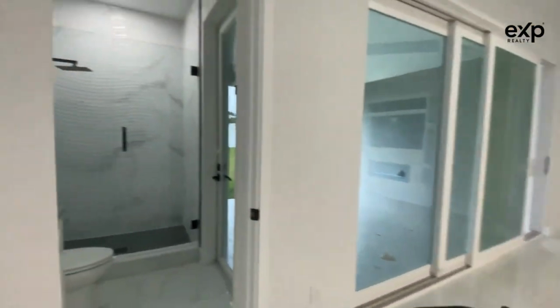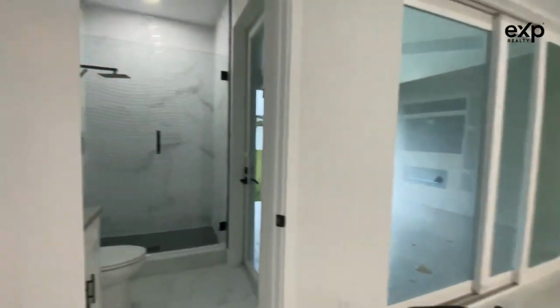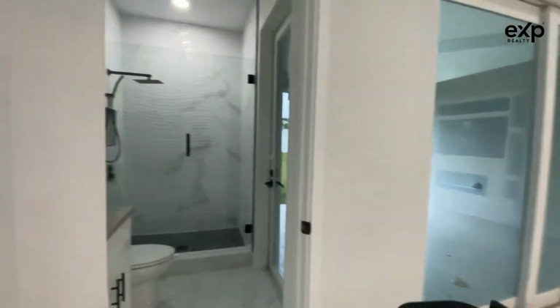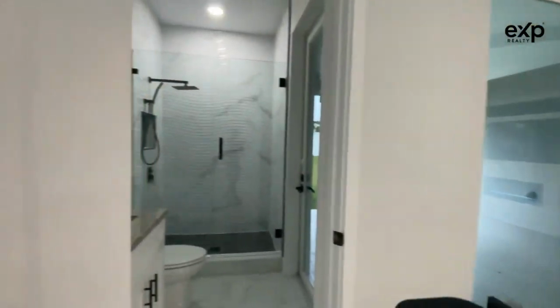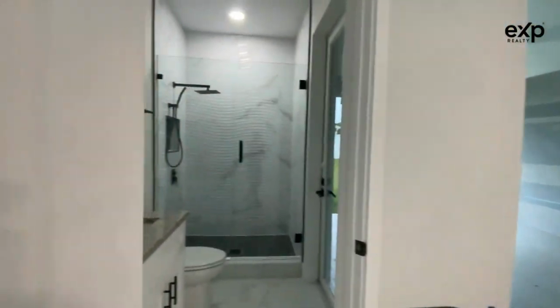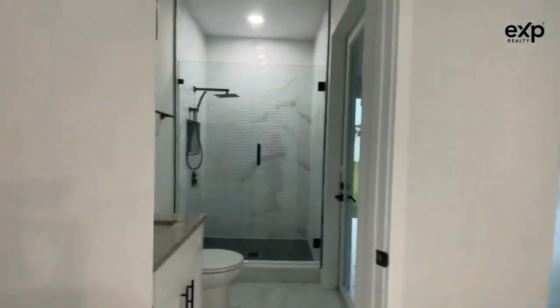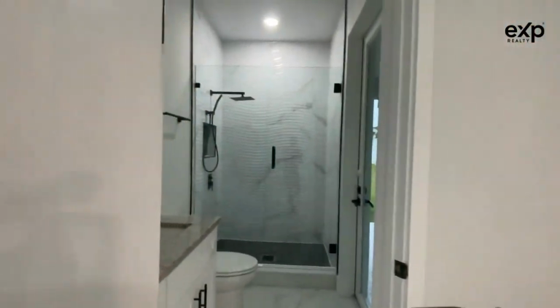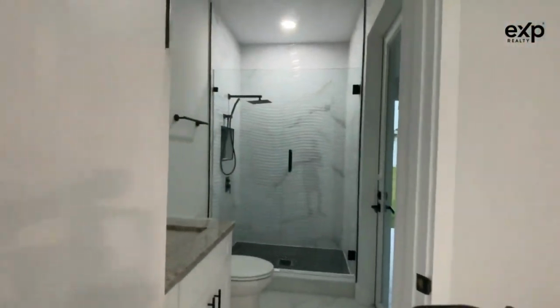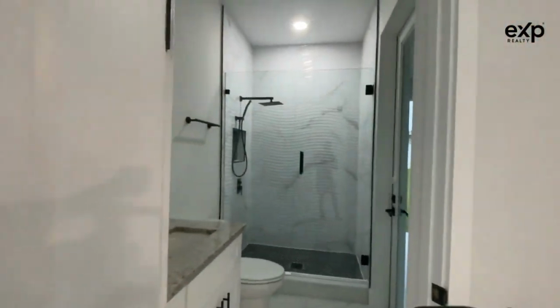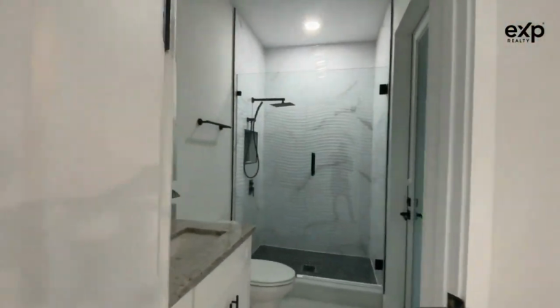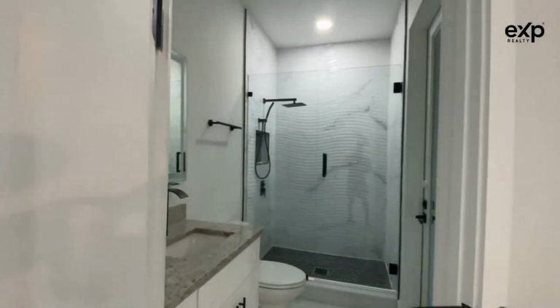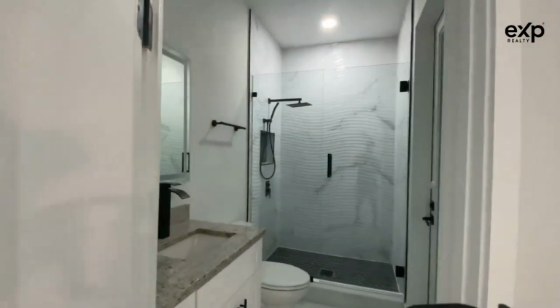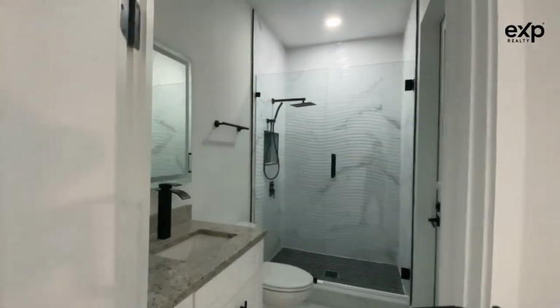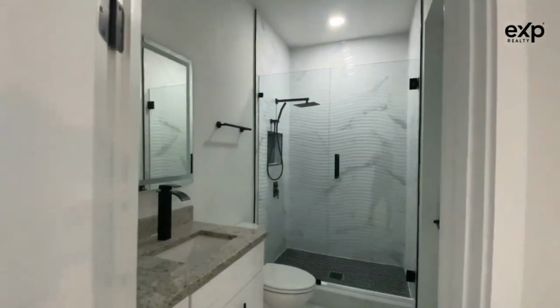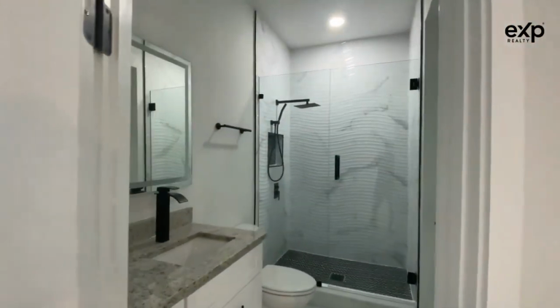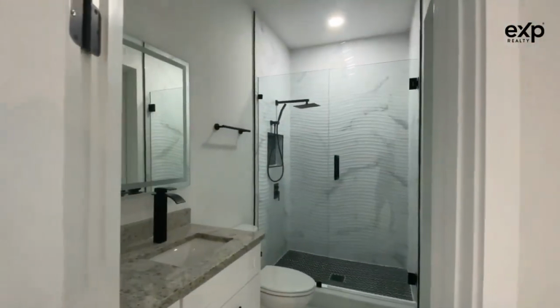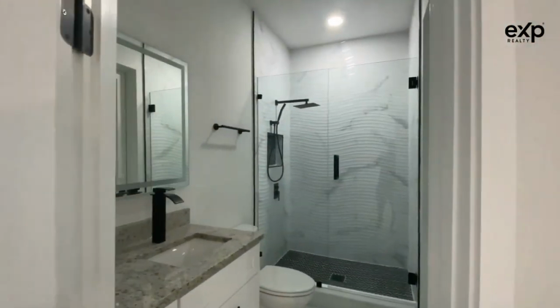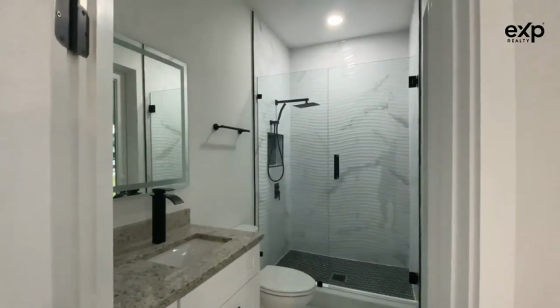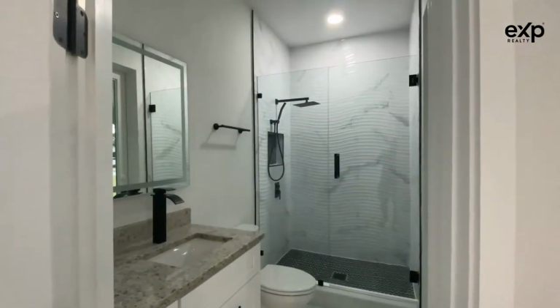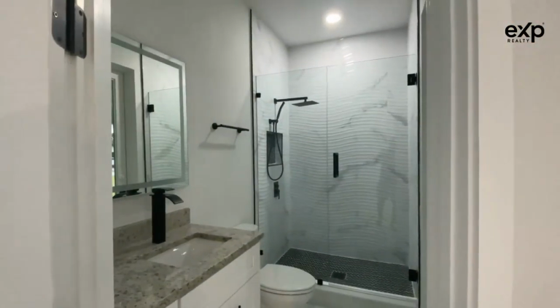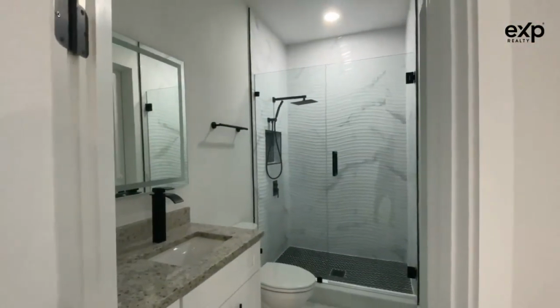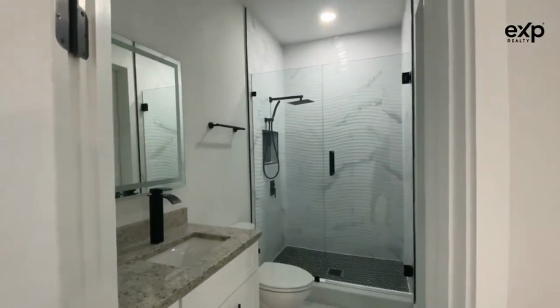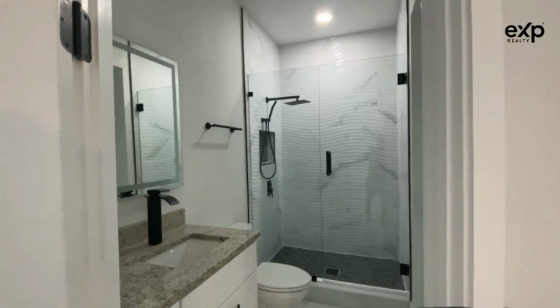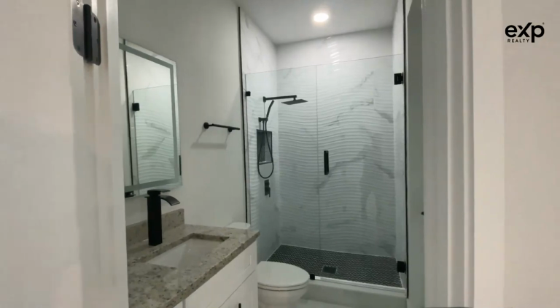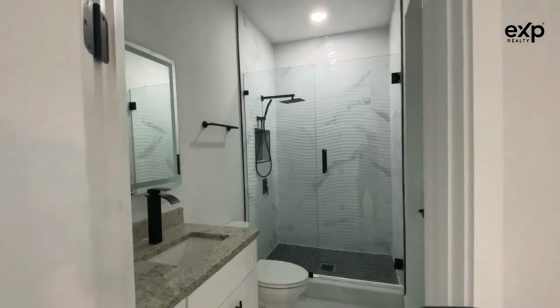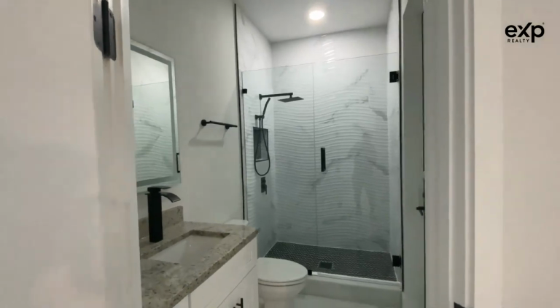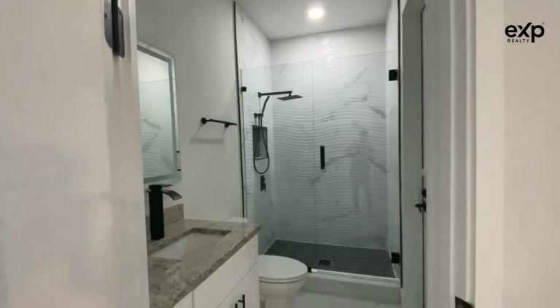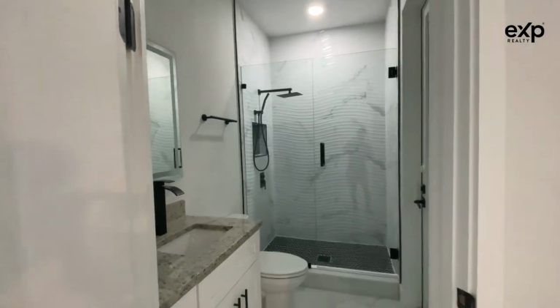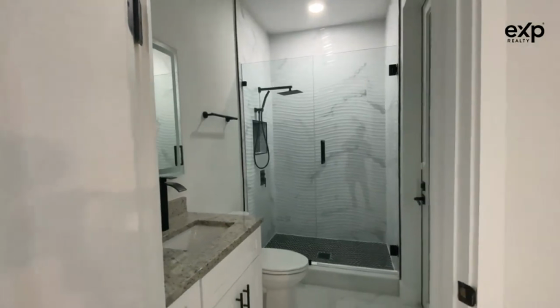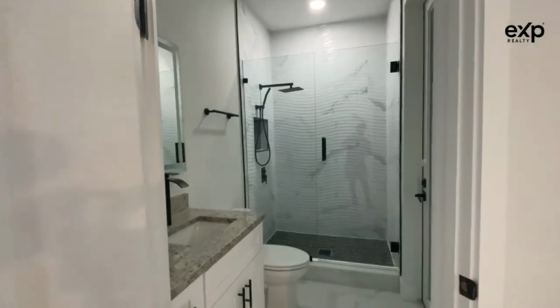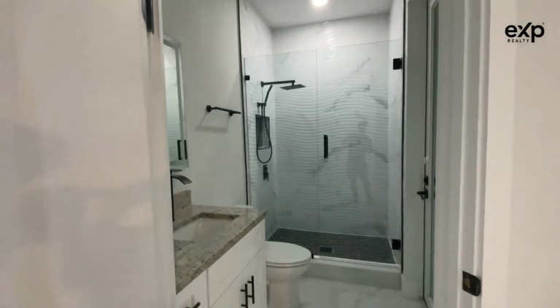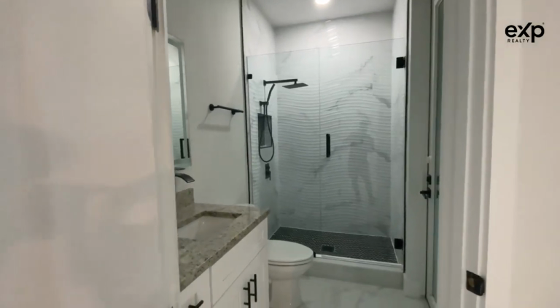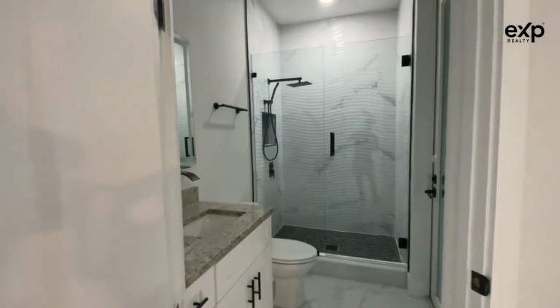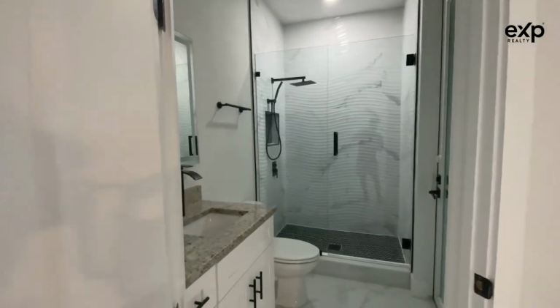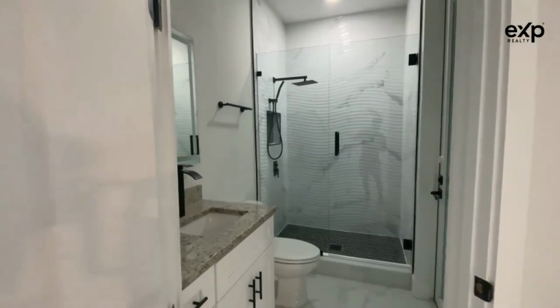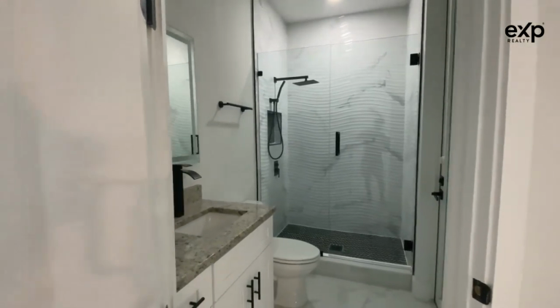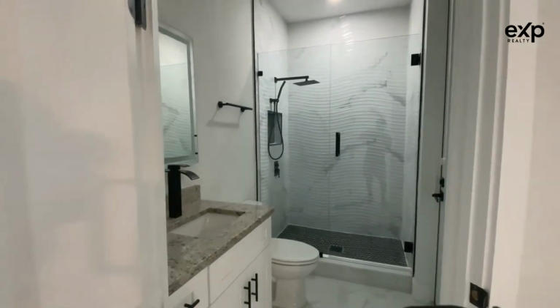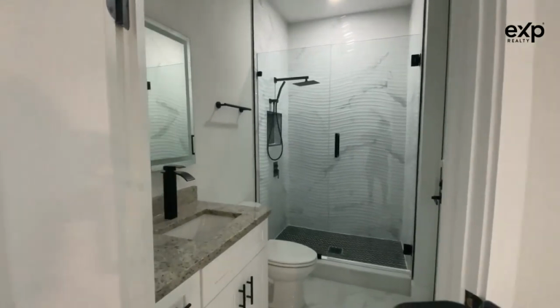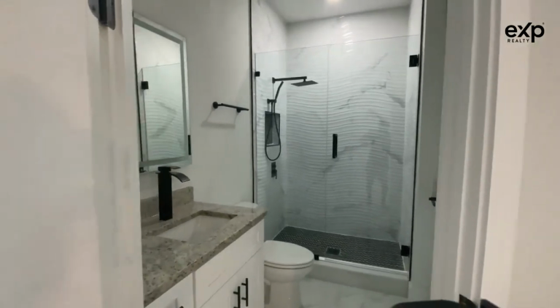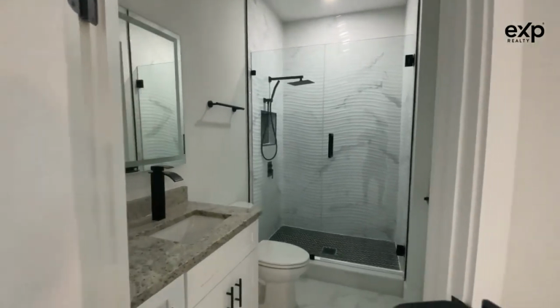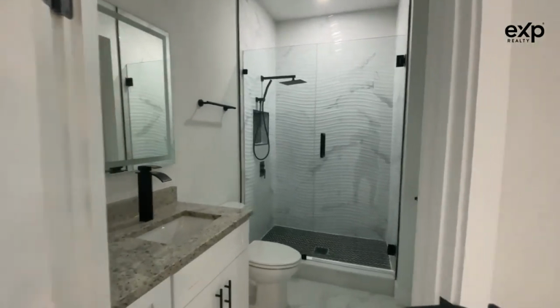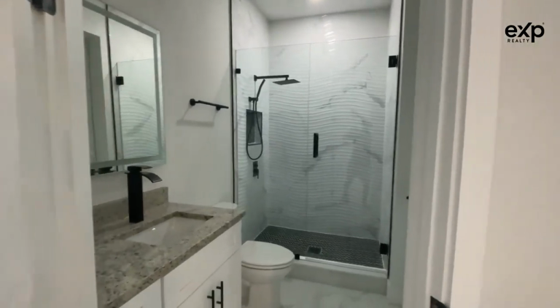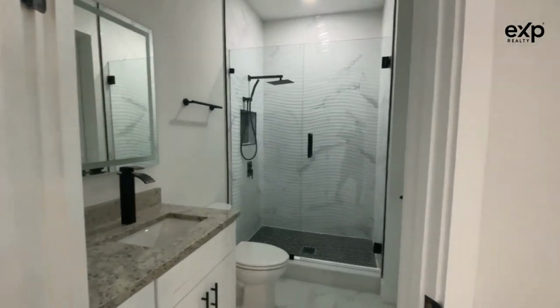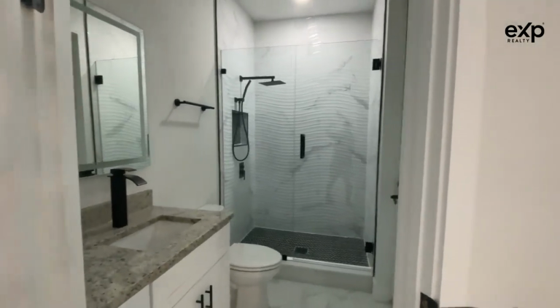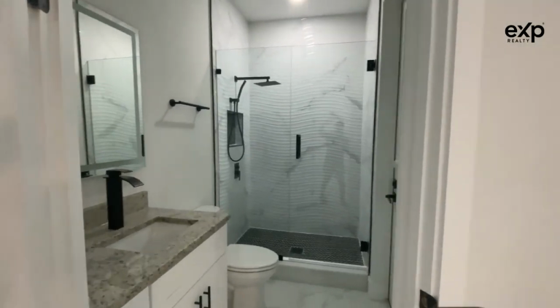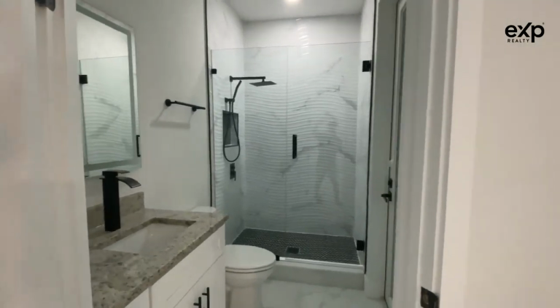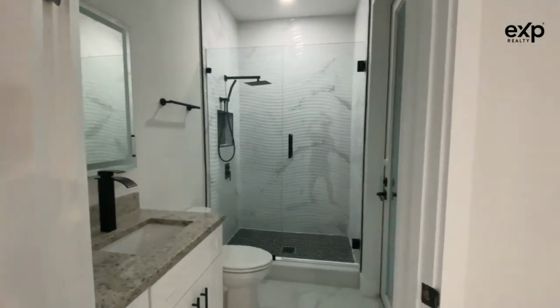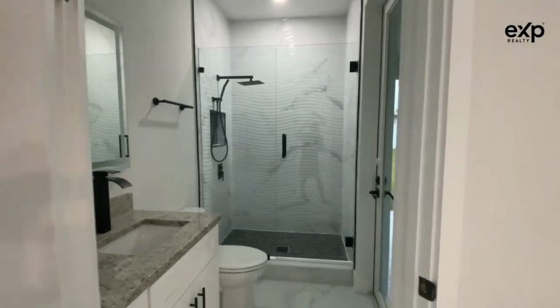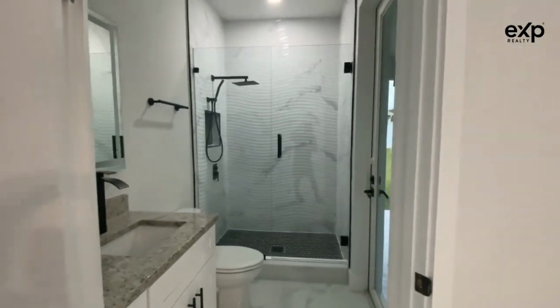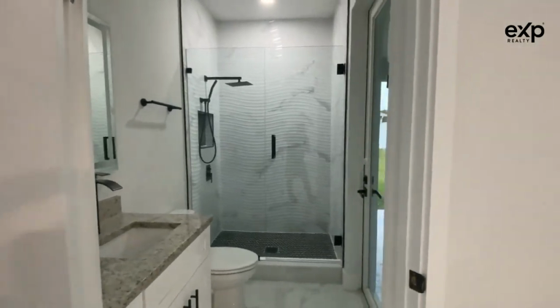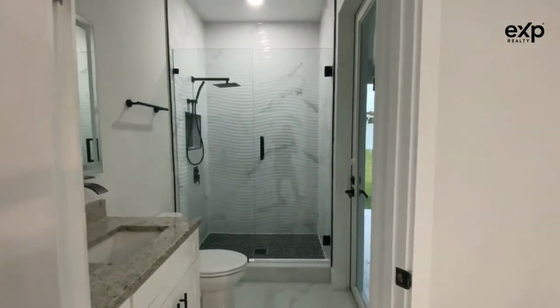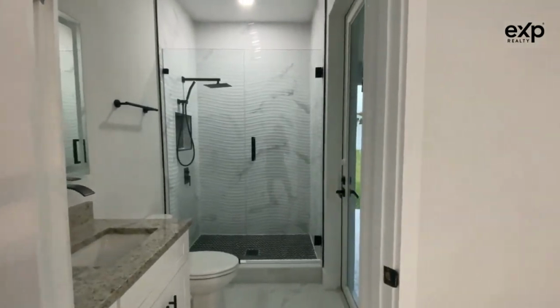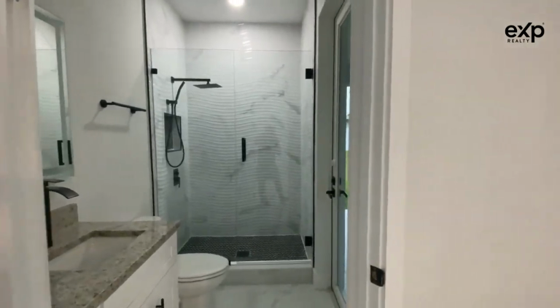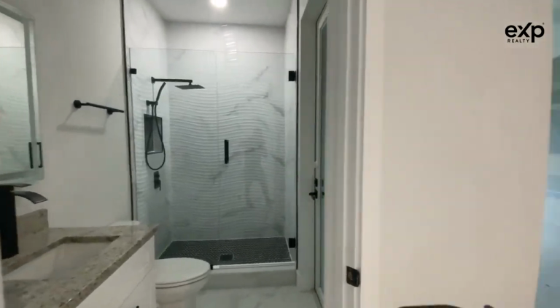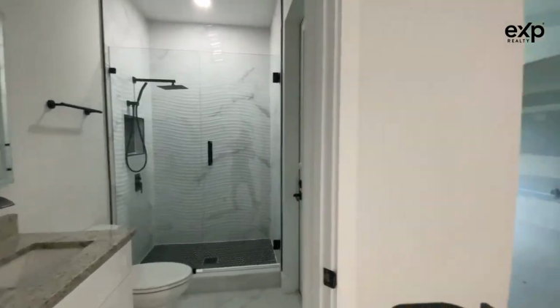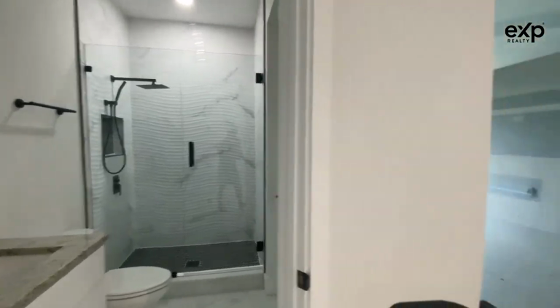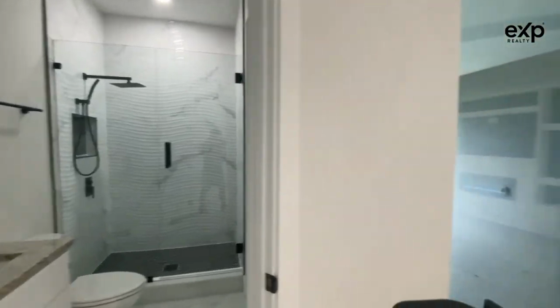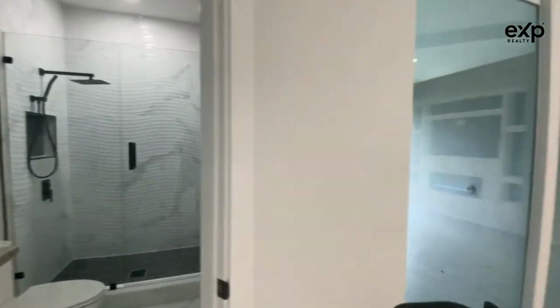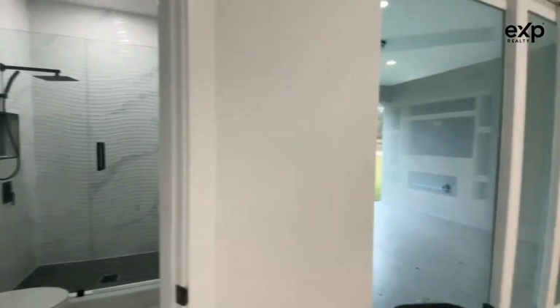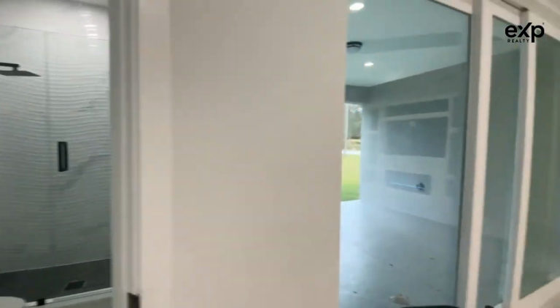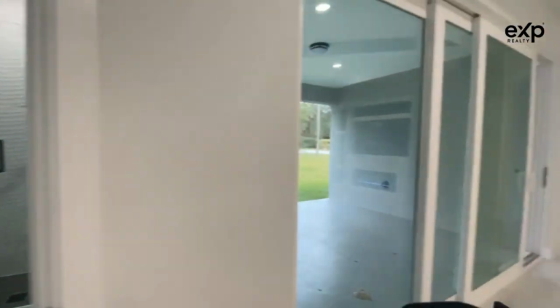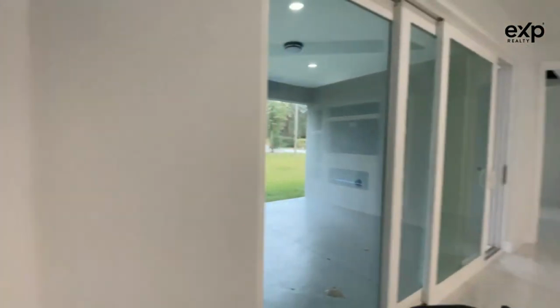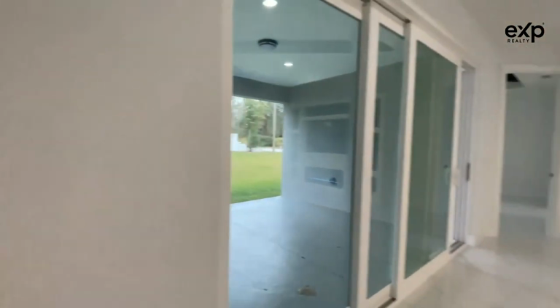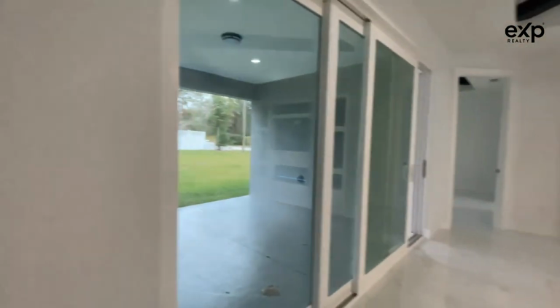Your second bathroom with a walk-in shower. Same granite countertop and same tile in the shower.